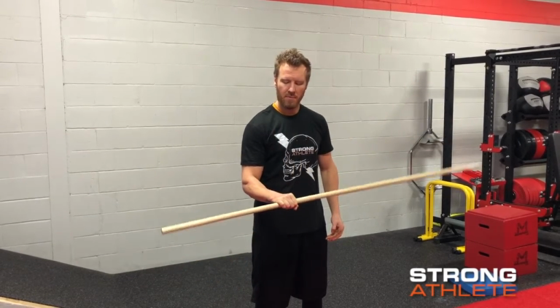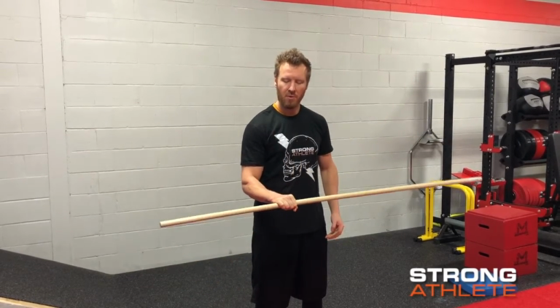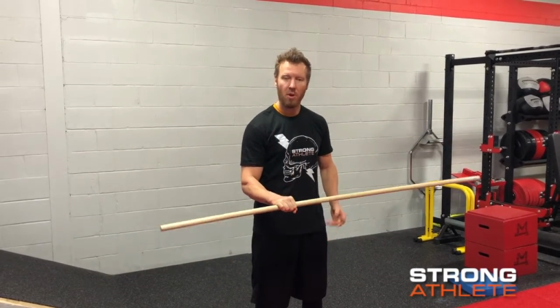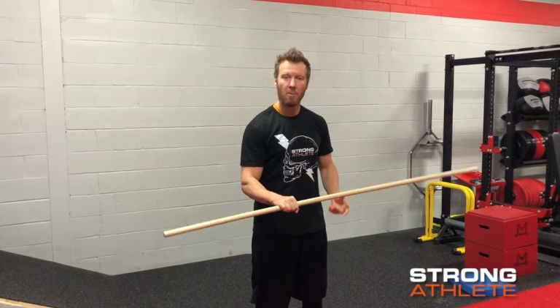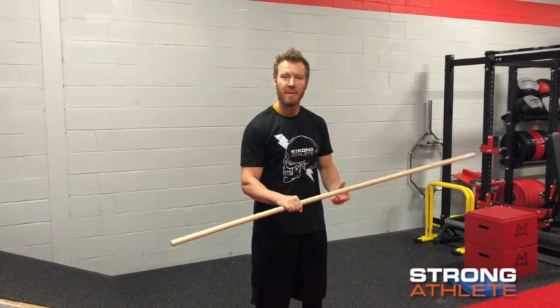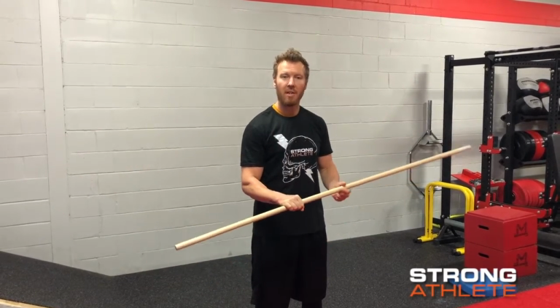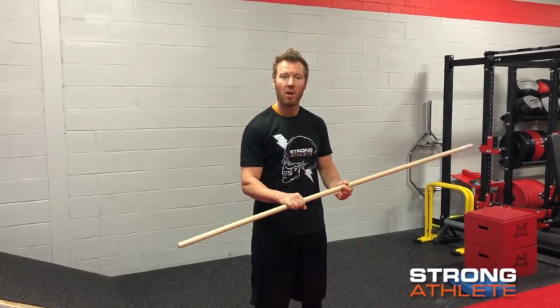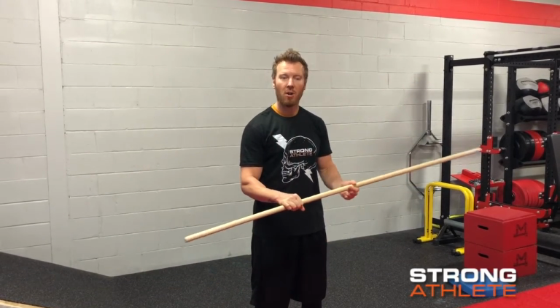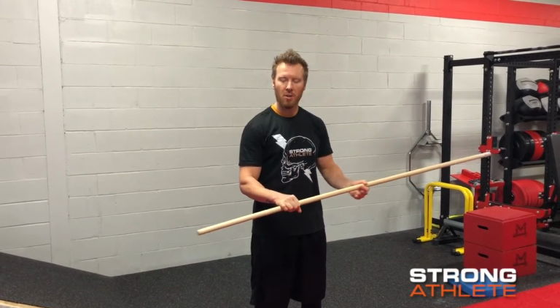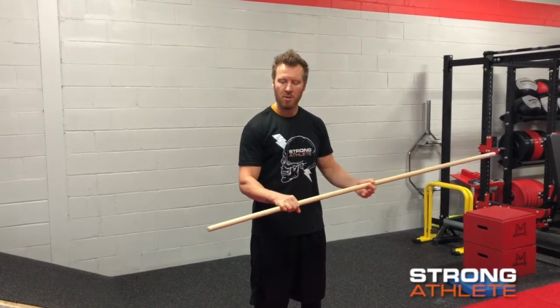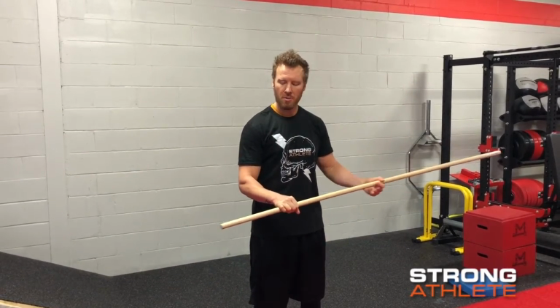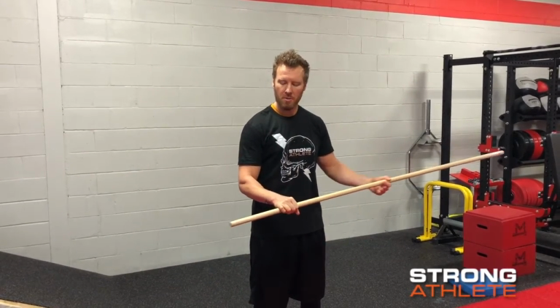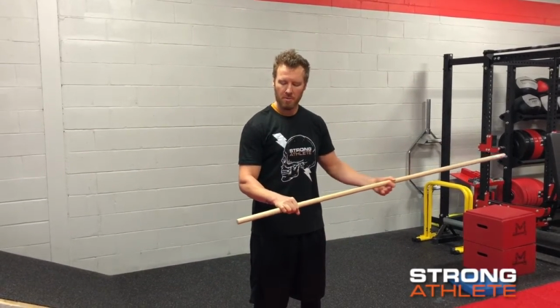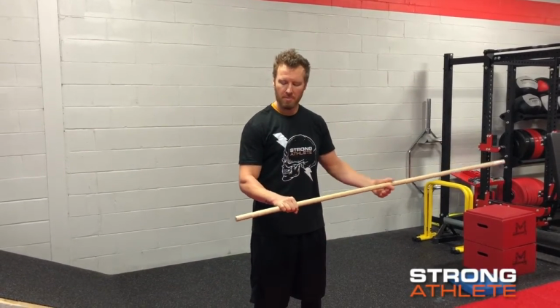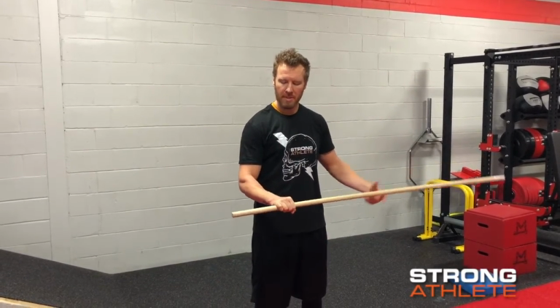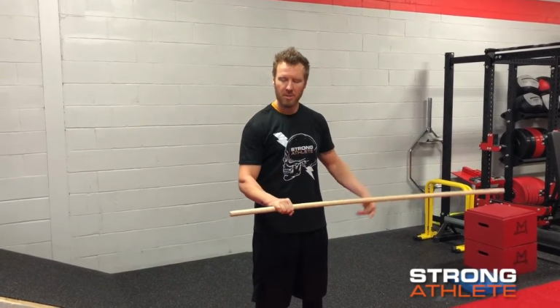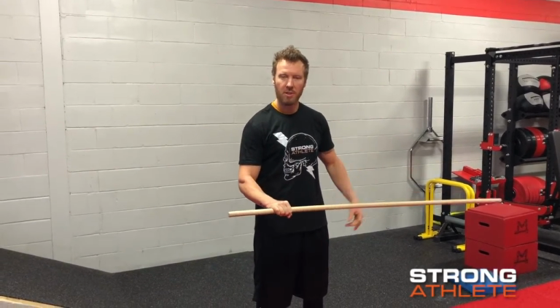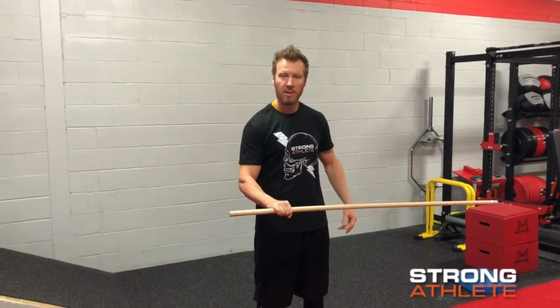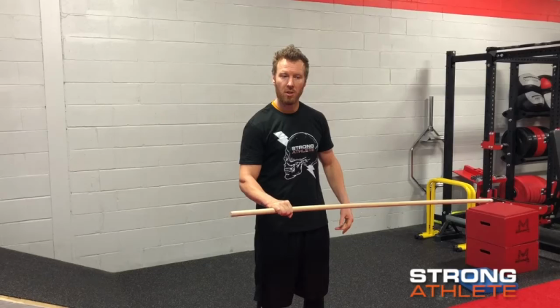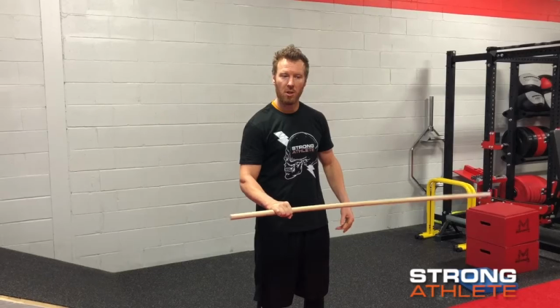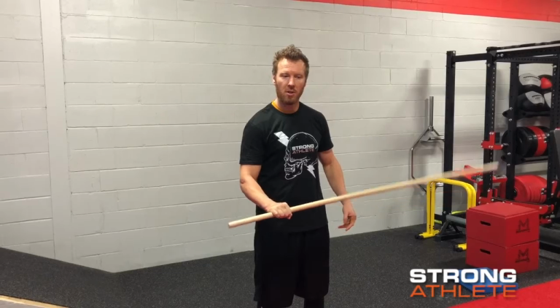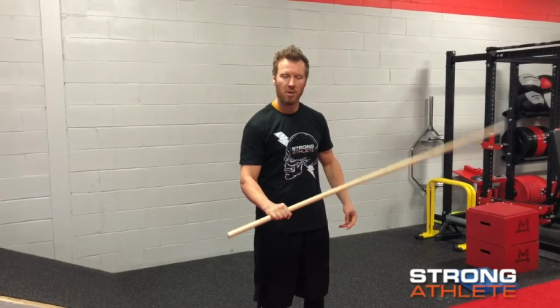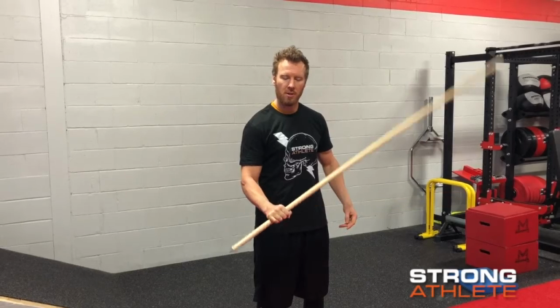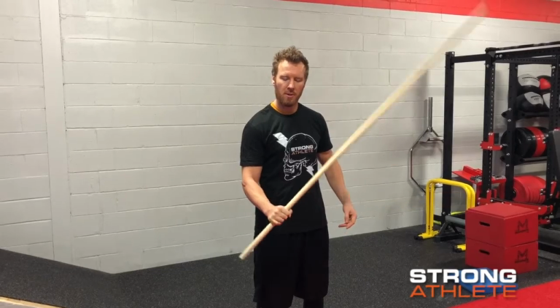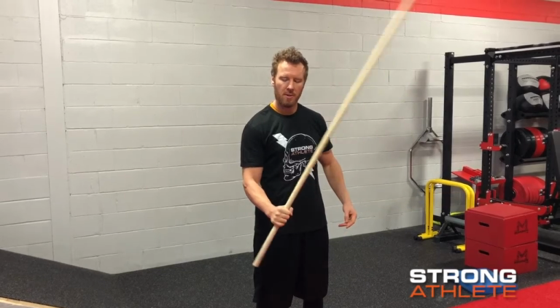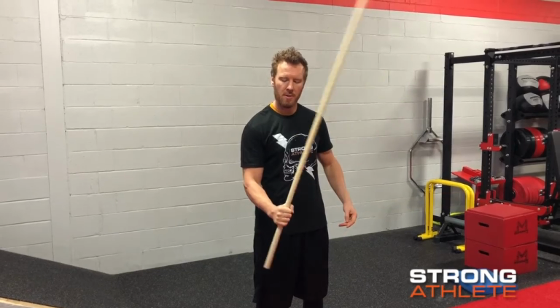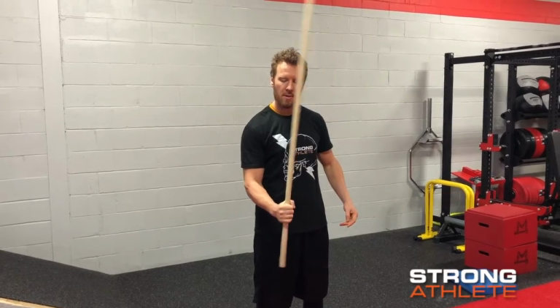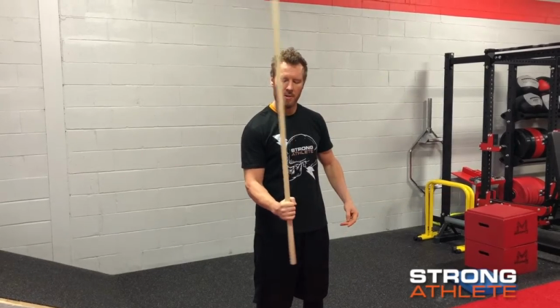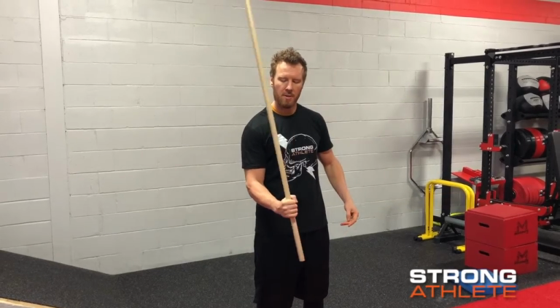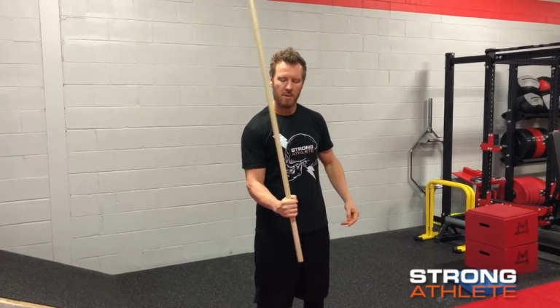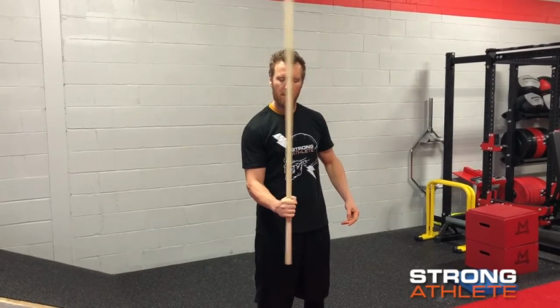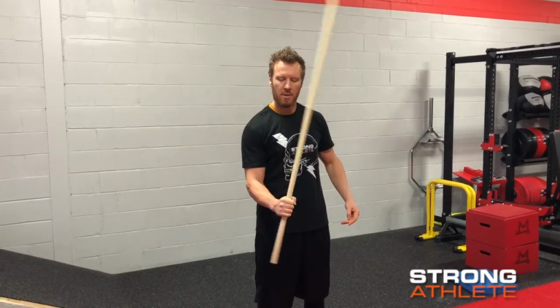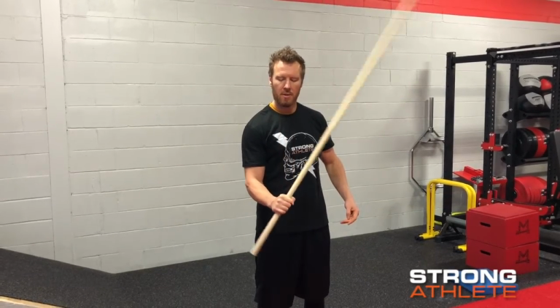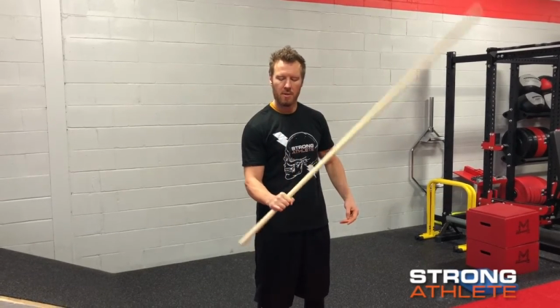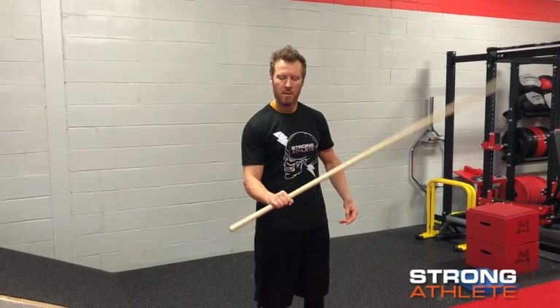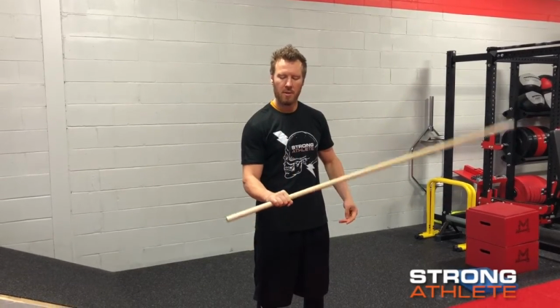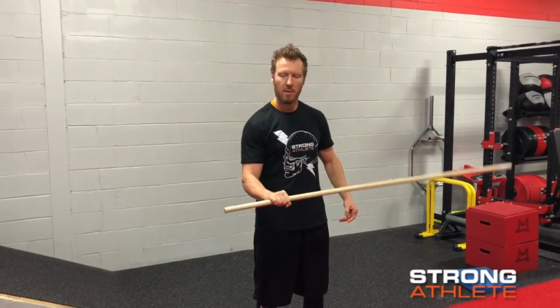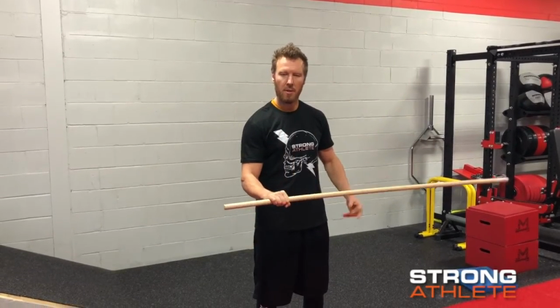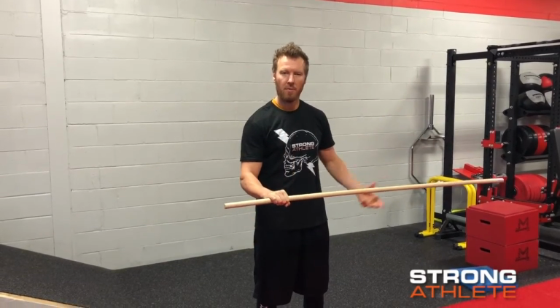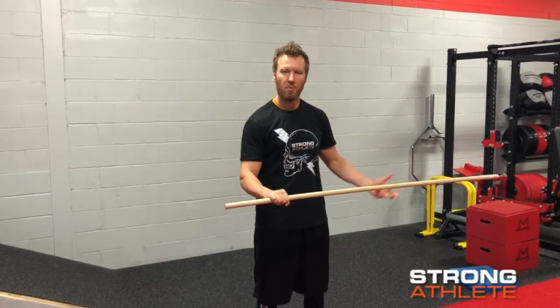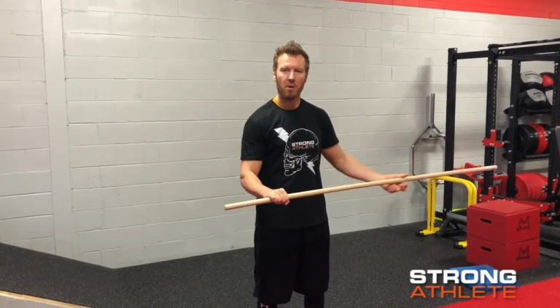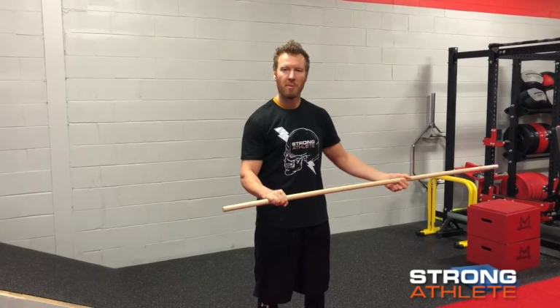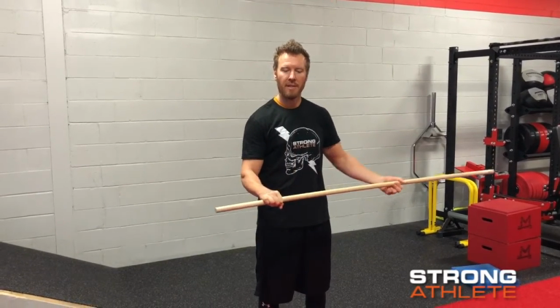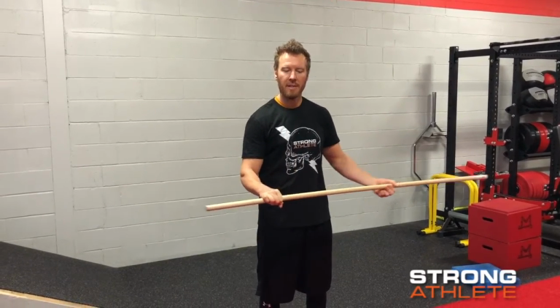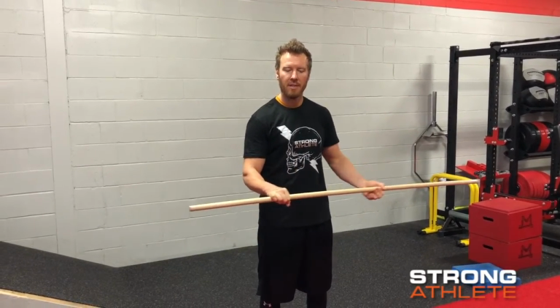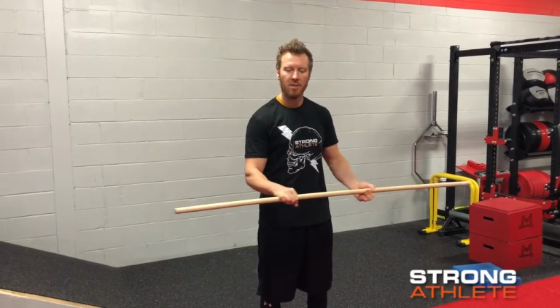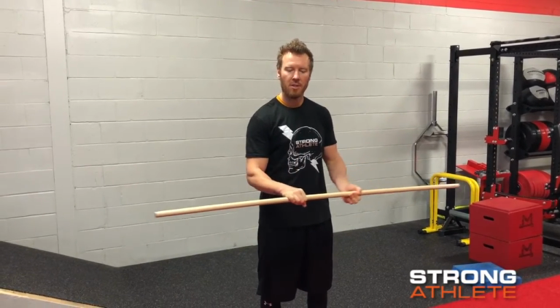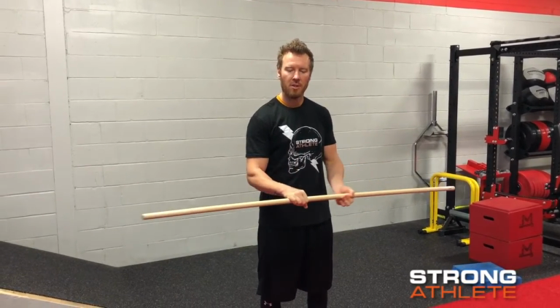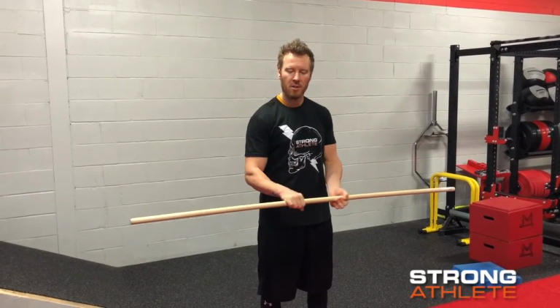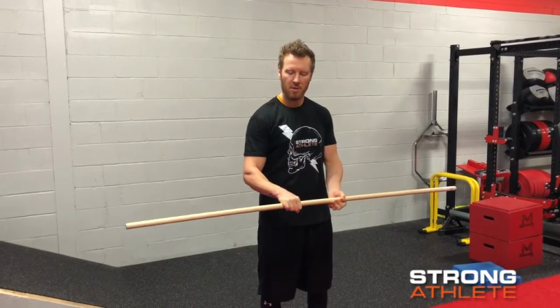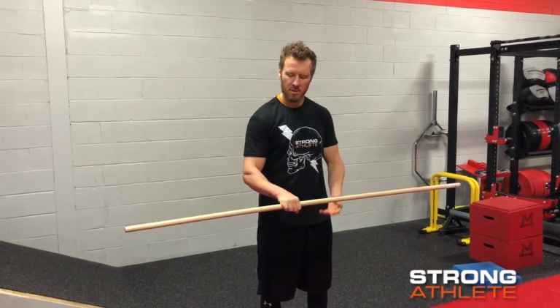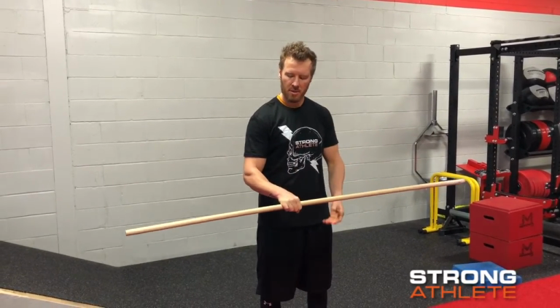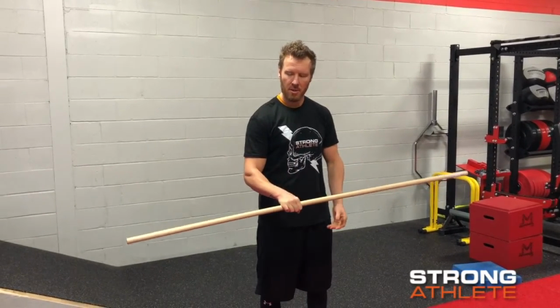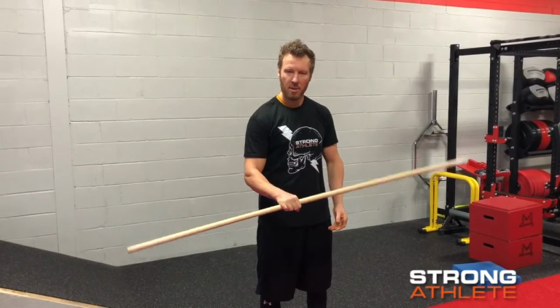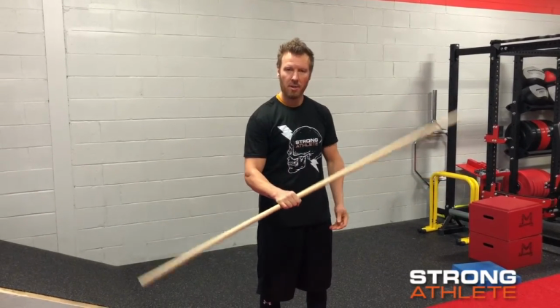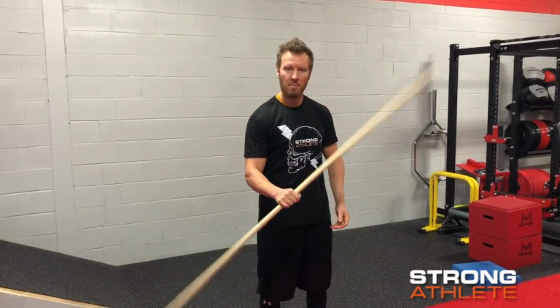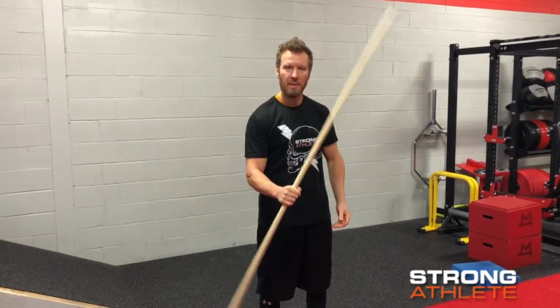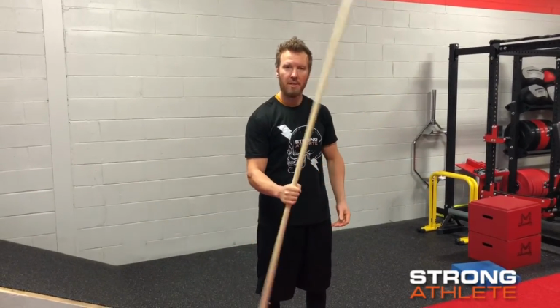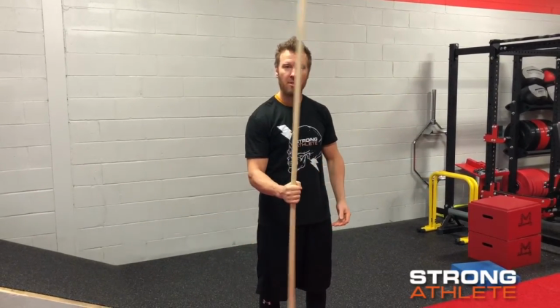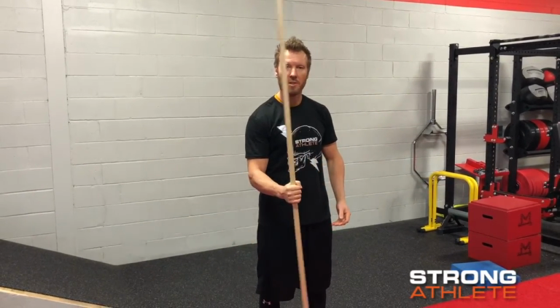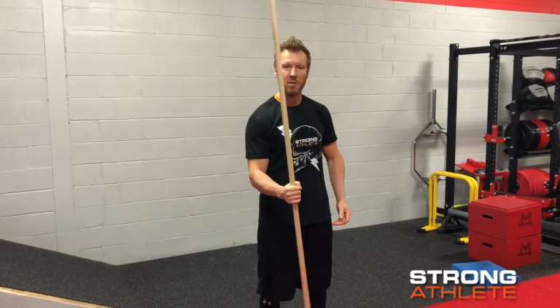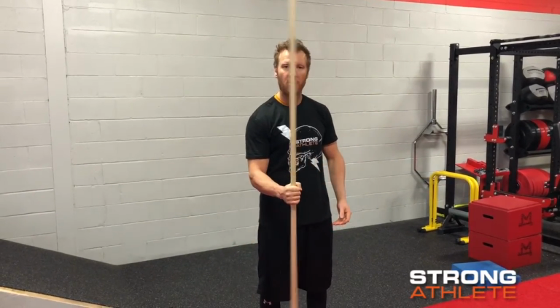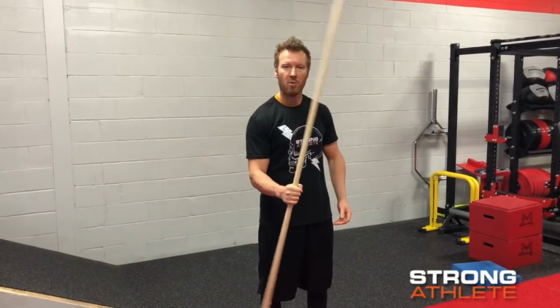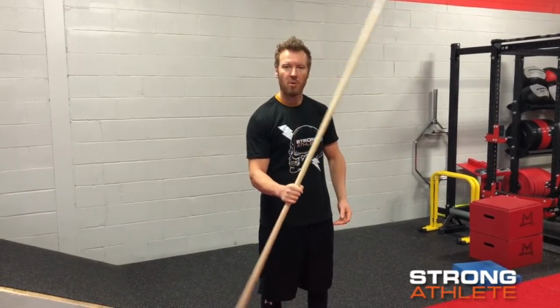You want to make it harder, make the stick longer. You want to make it easier, make the stick shorter.